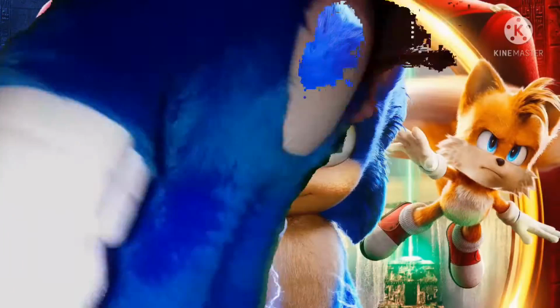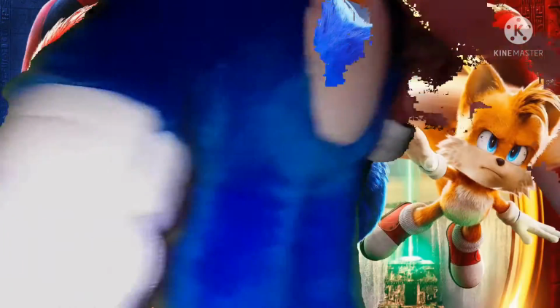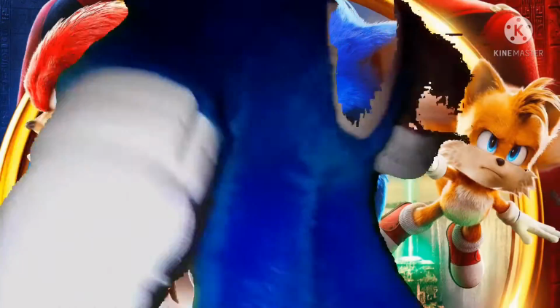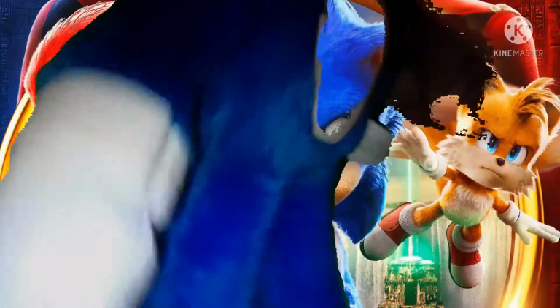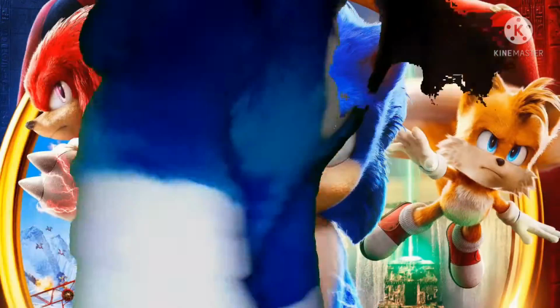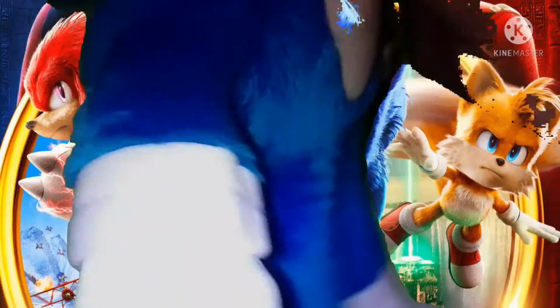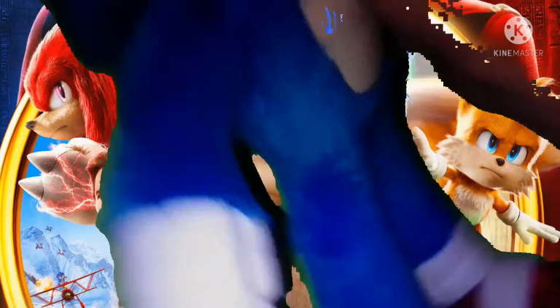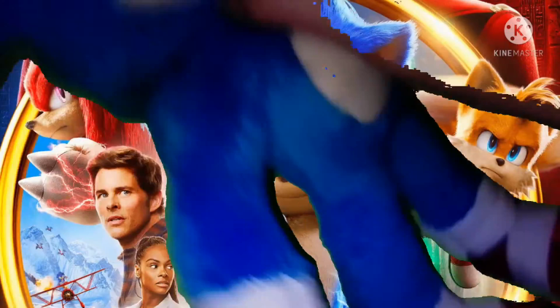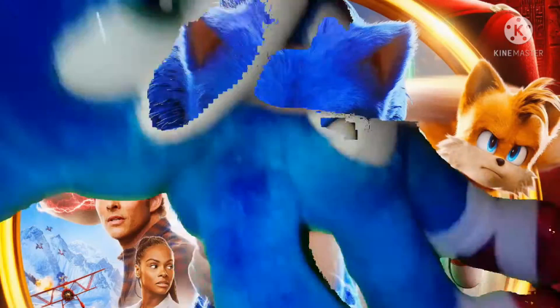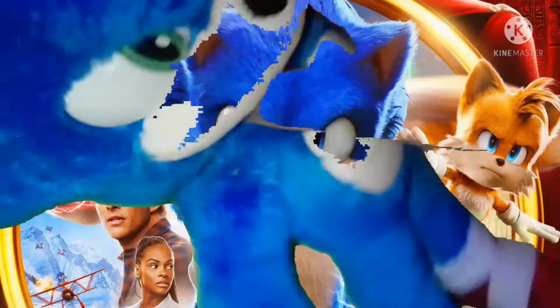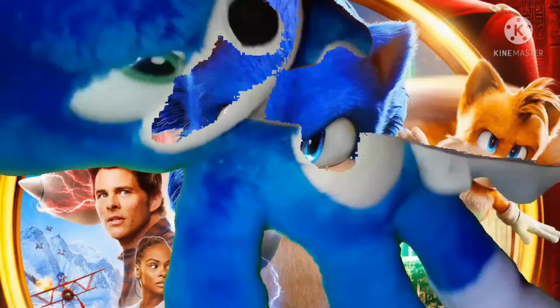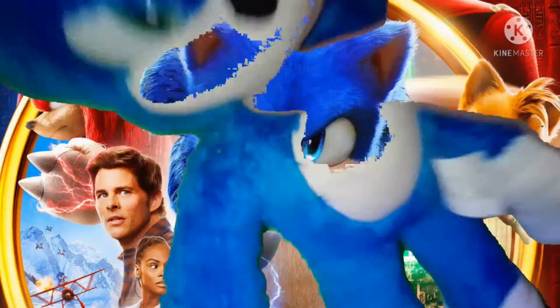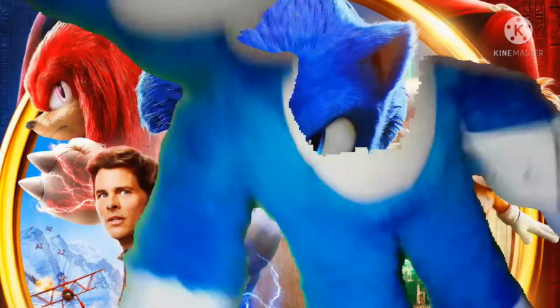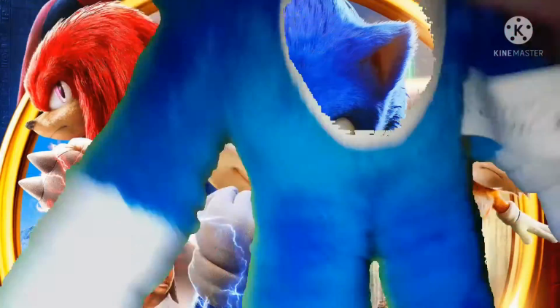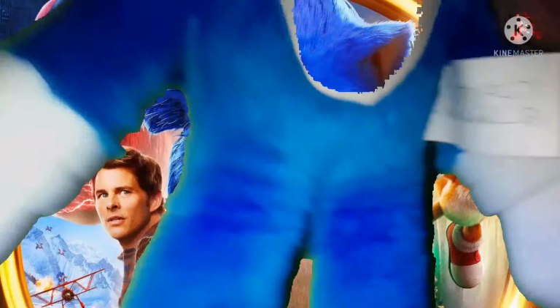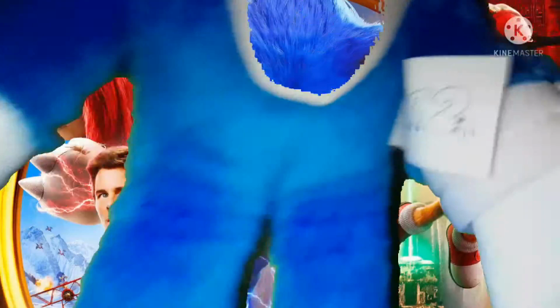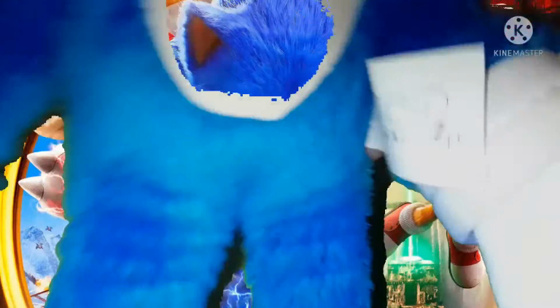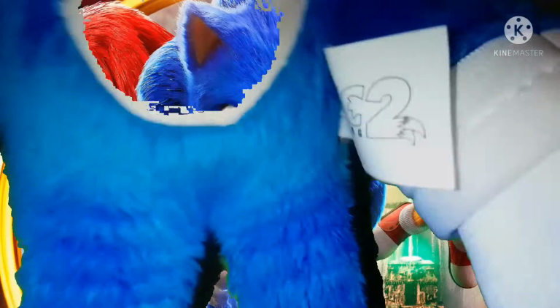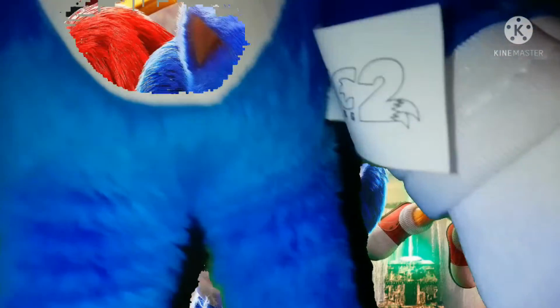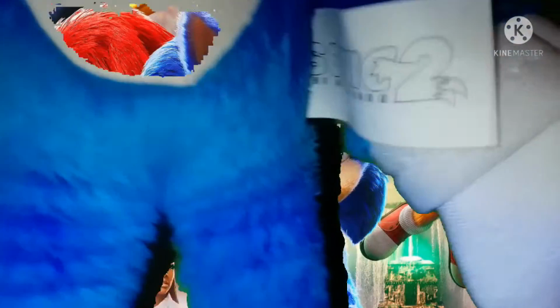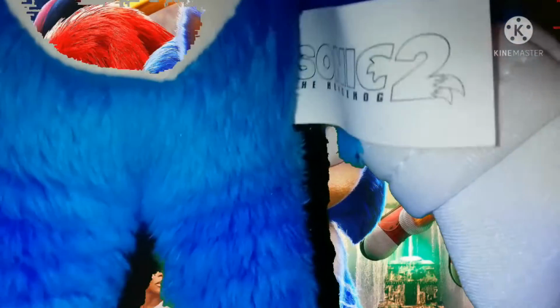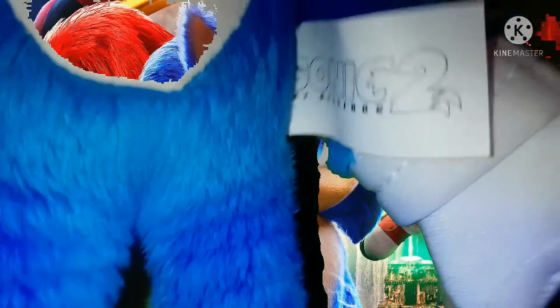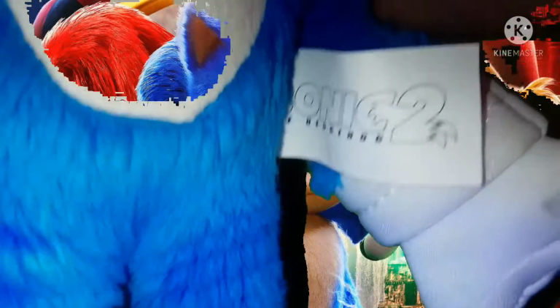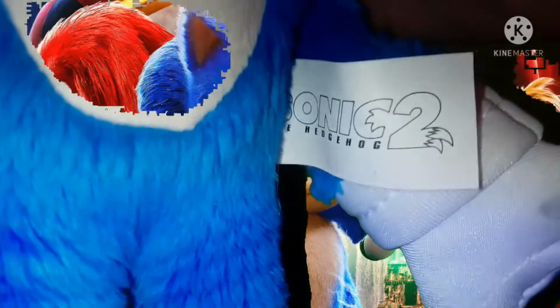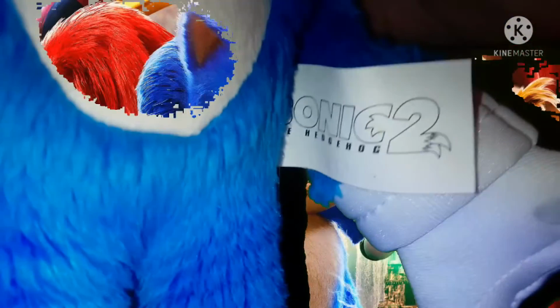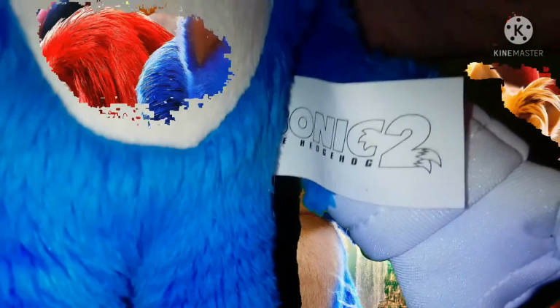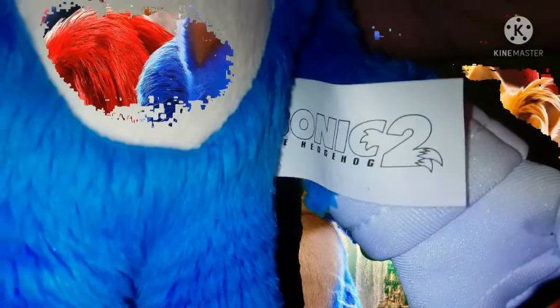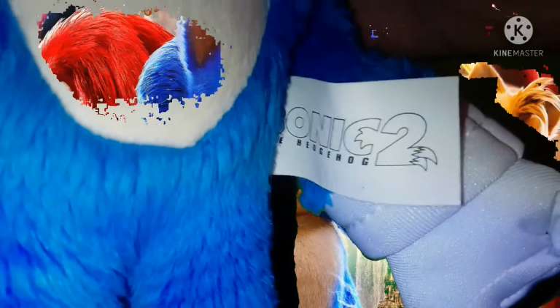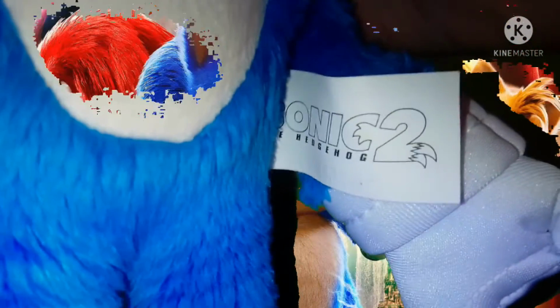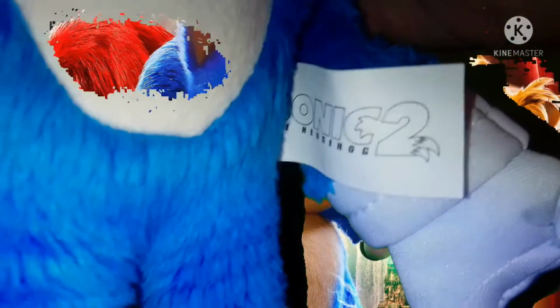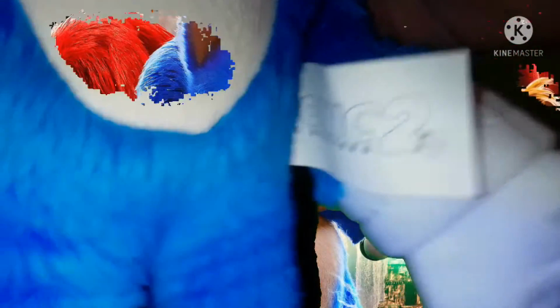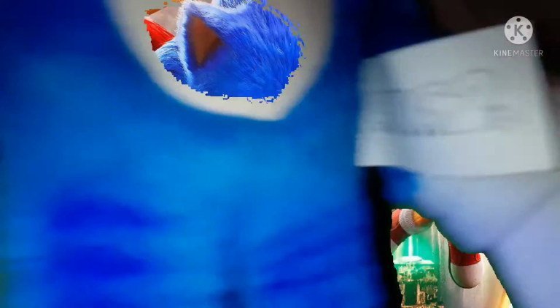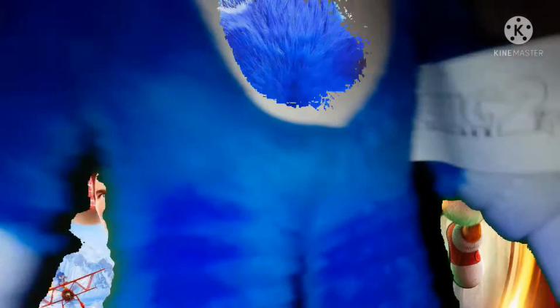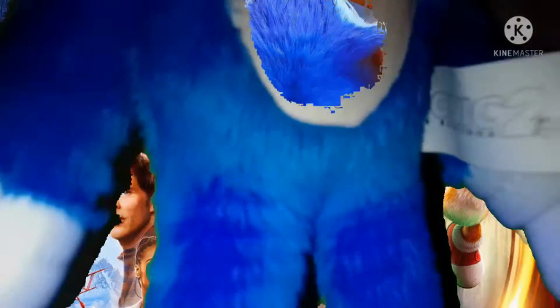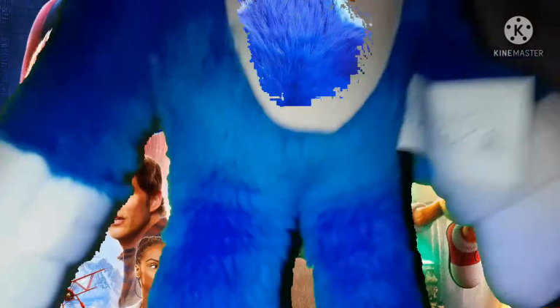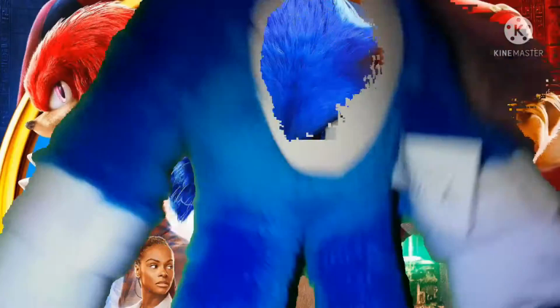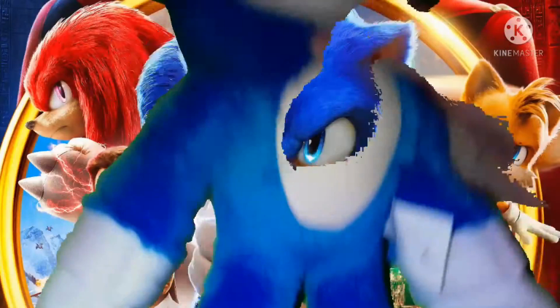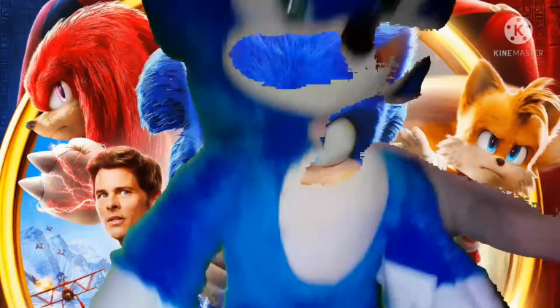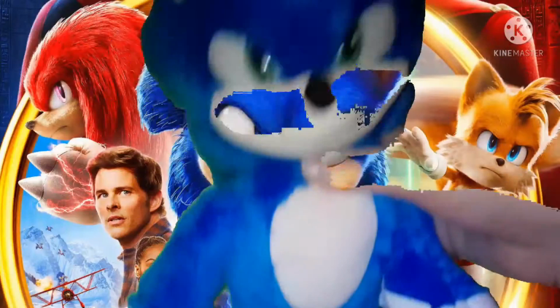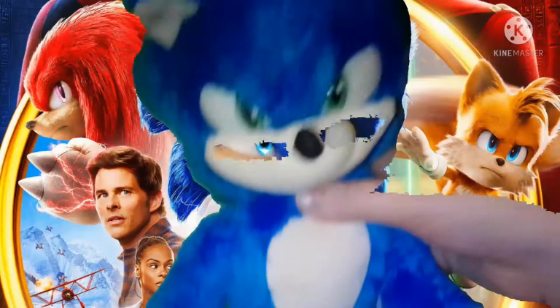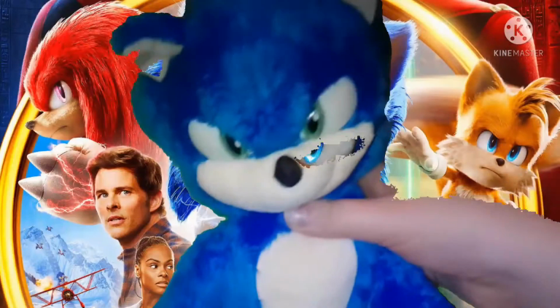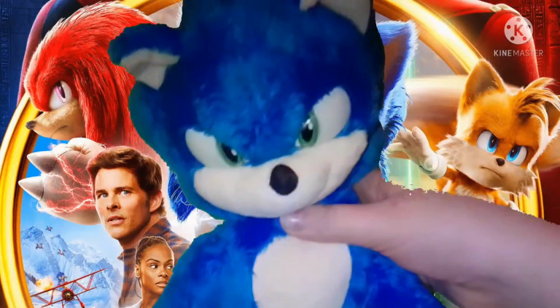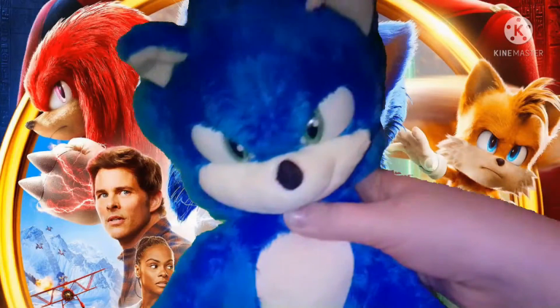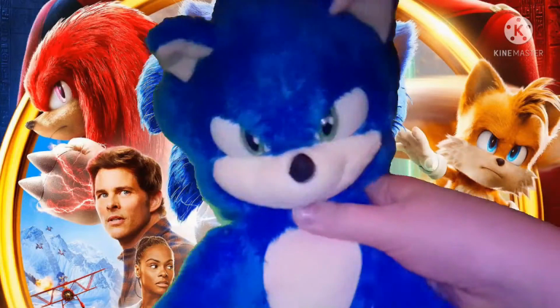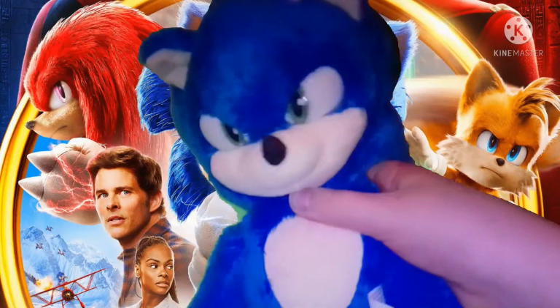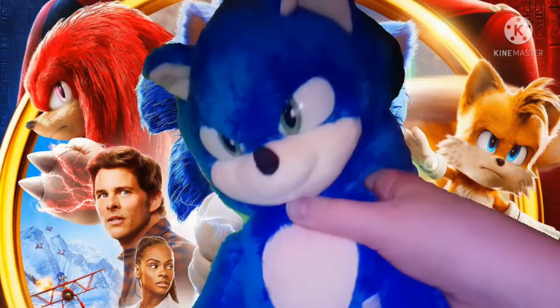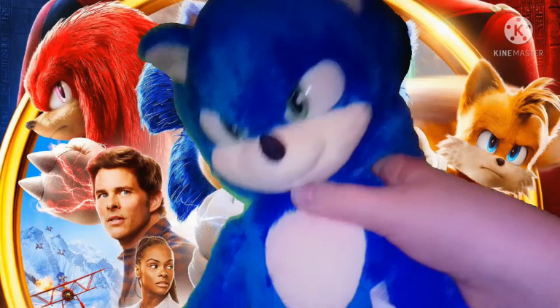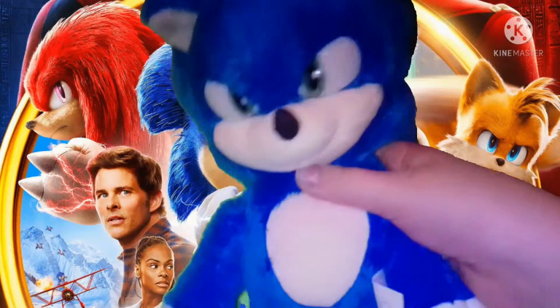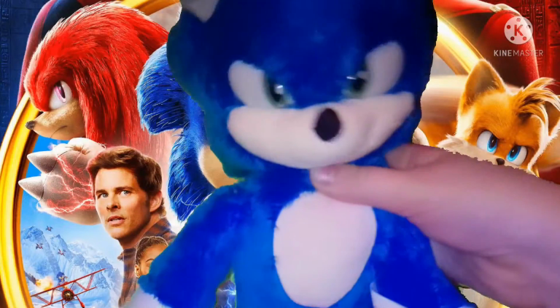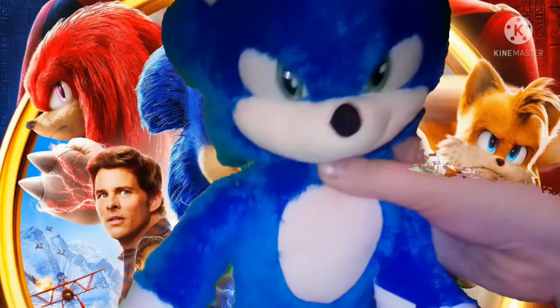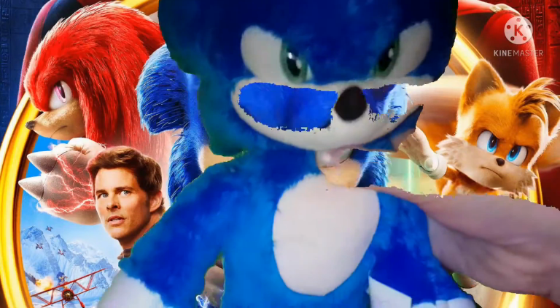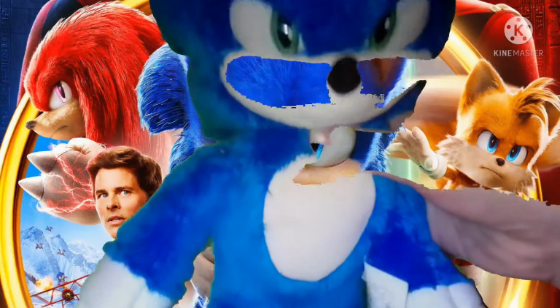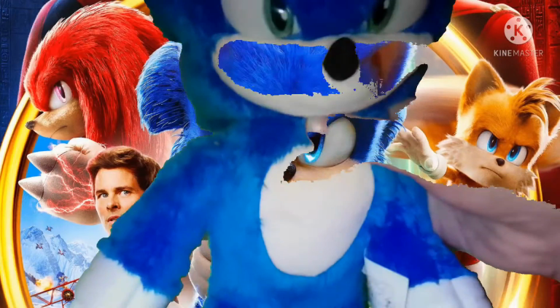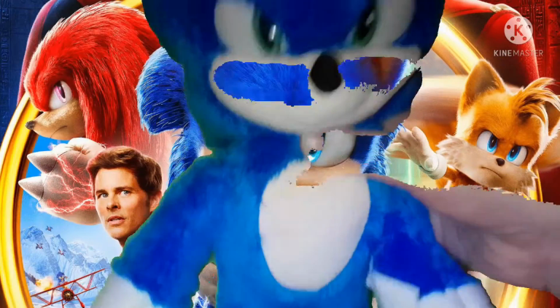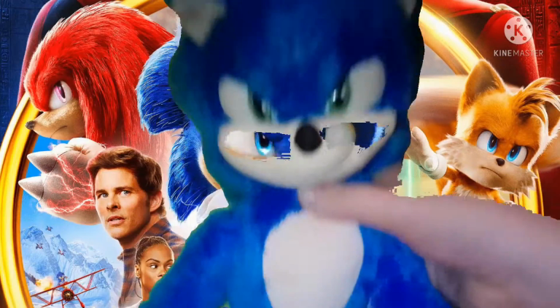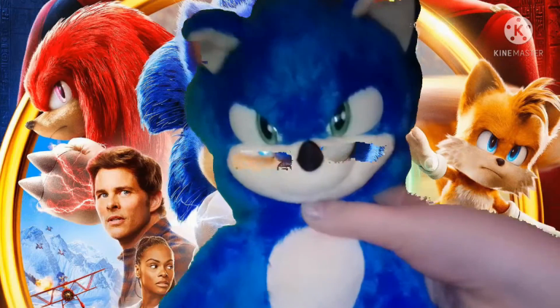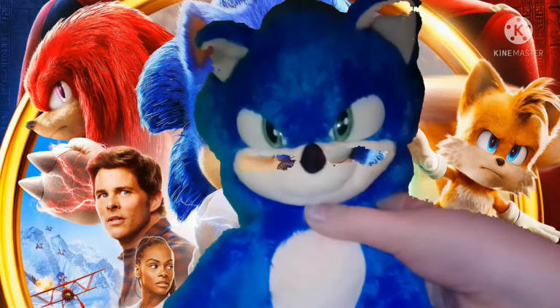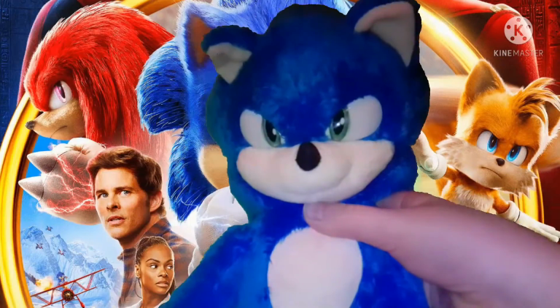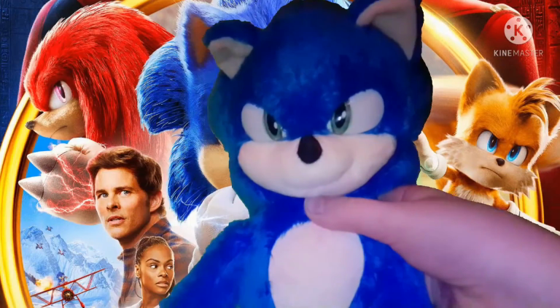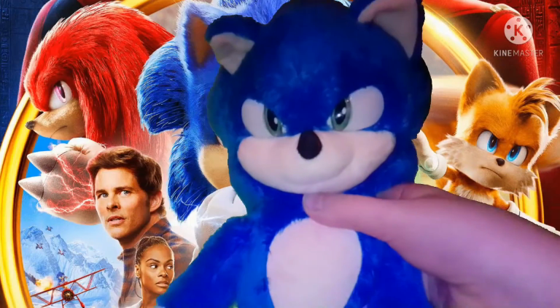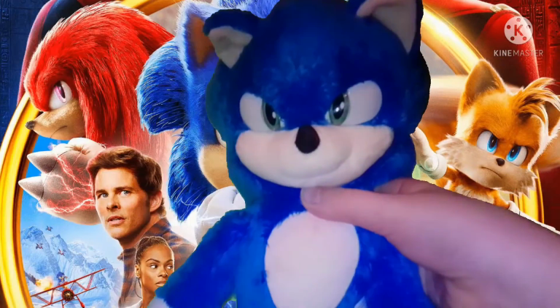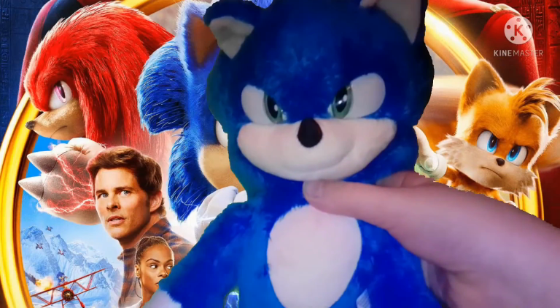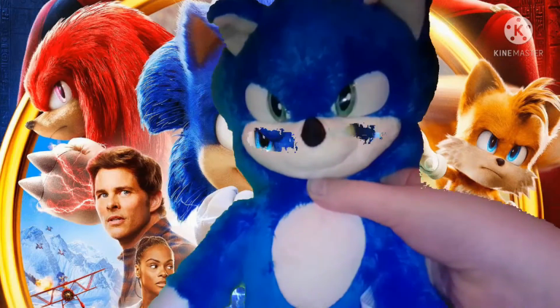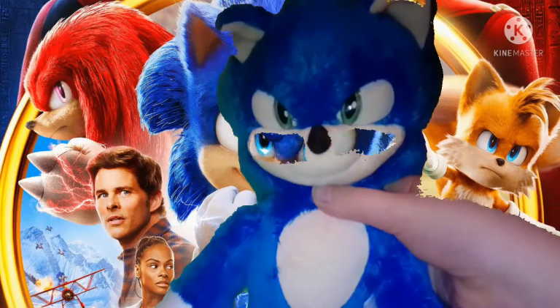Right here, we got the Sonic Movie 2 branding. Honestly, pretty cool plushie.